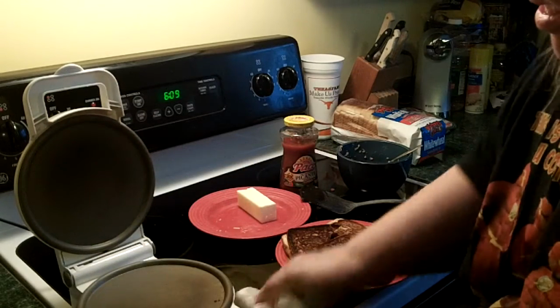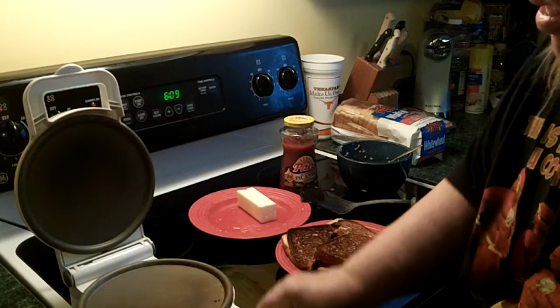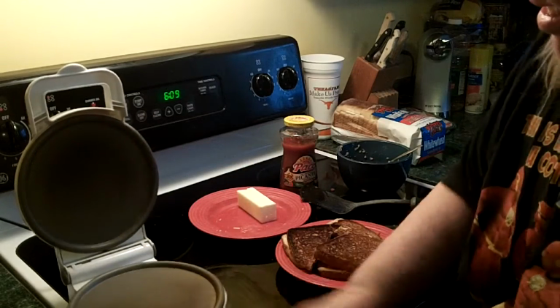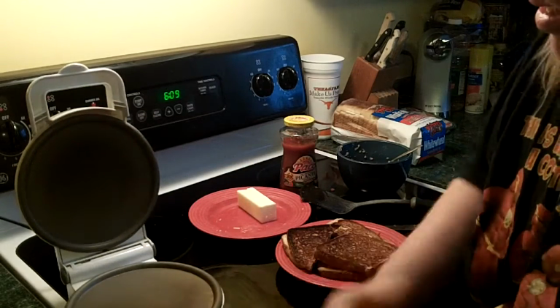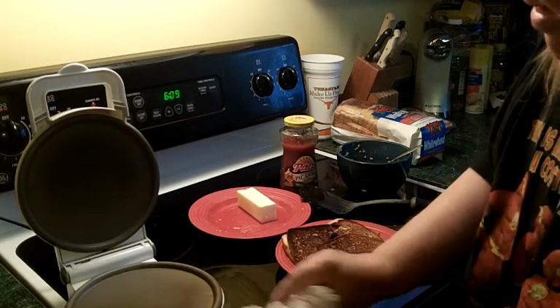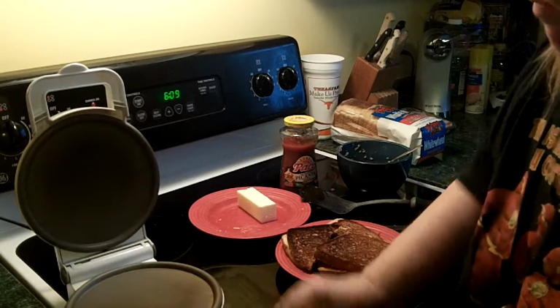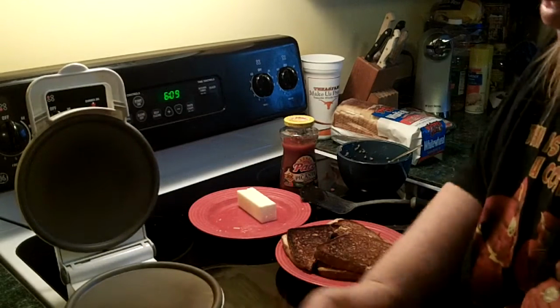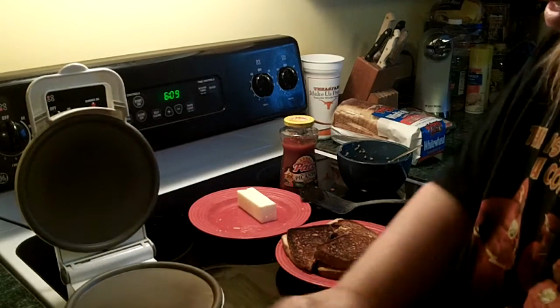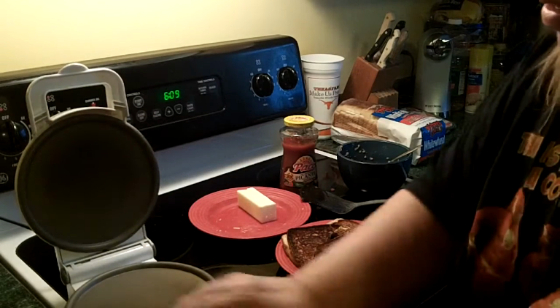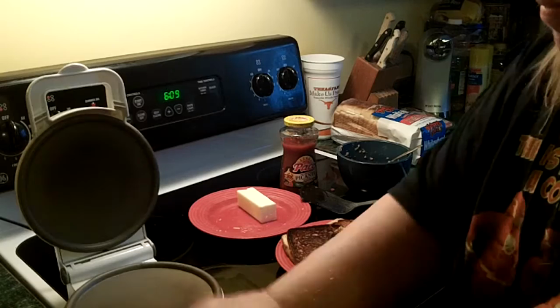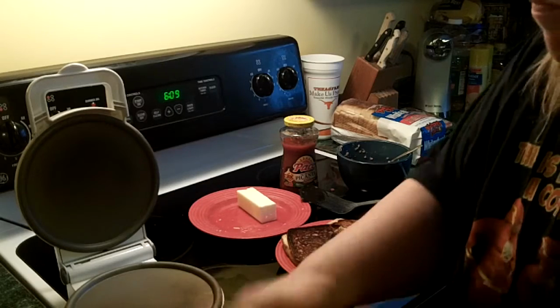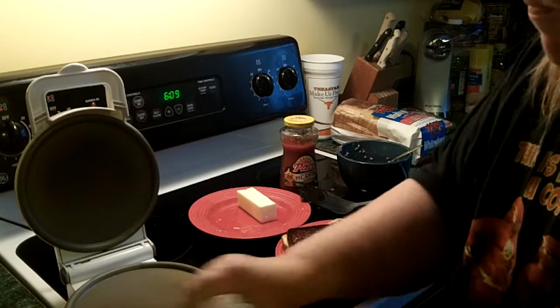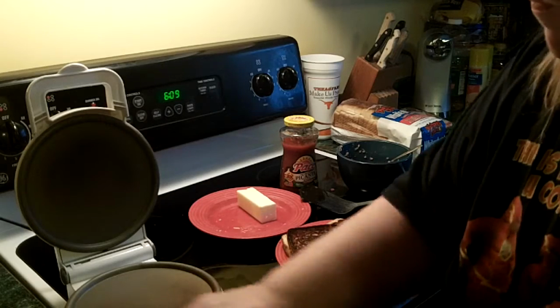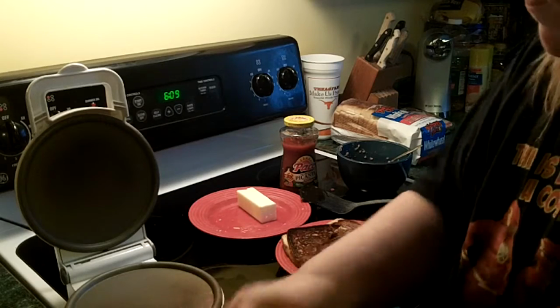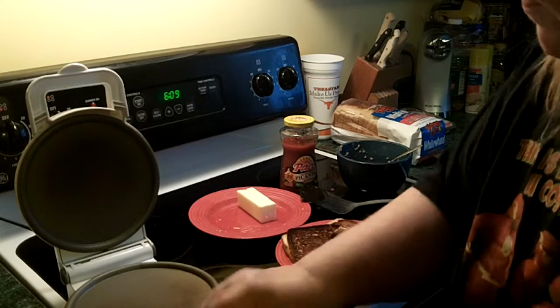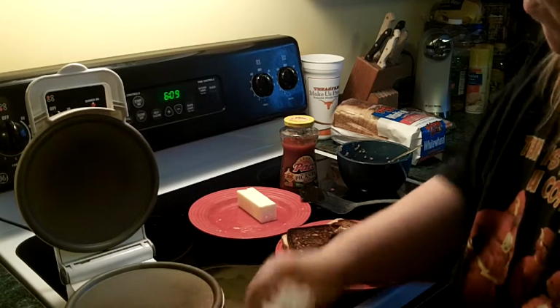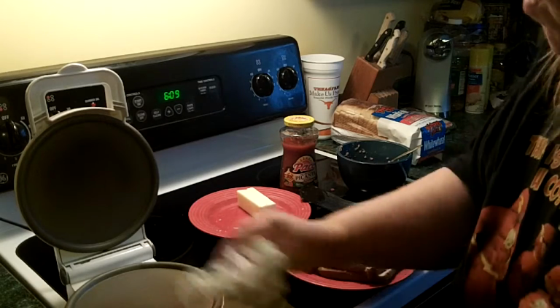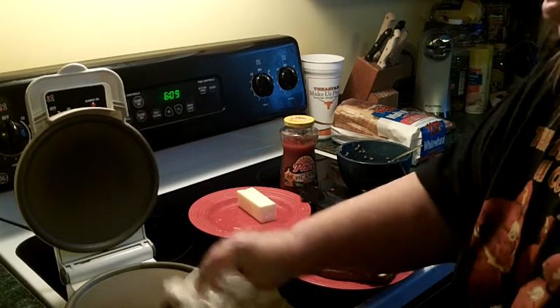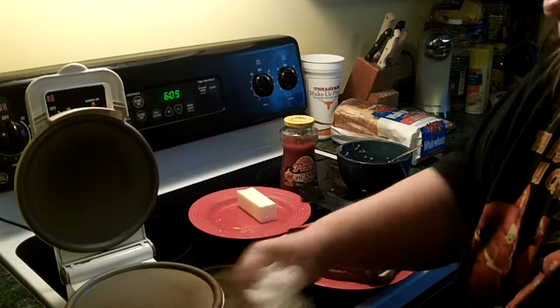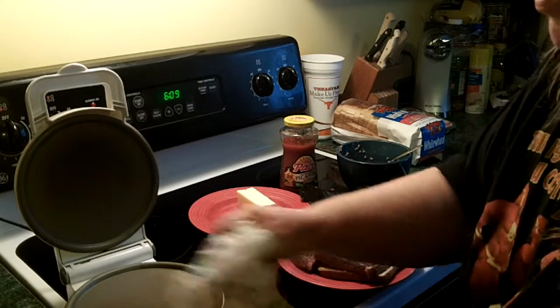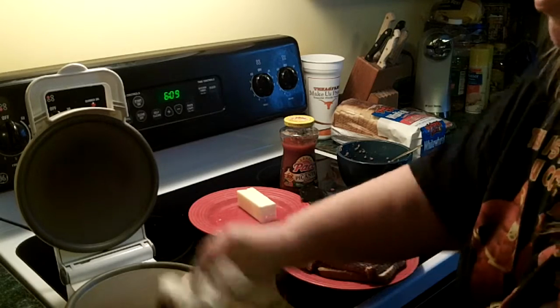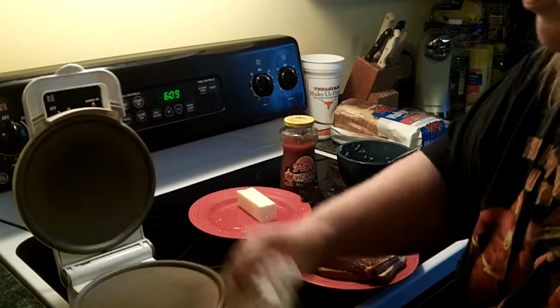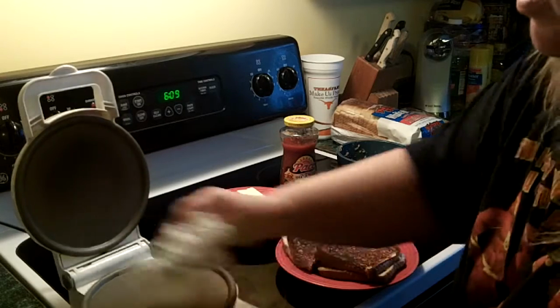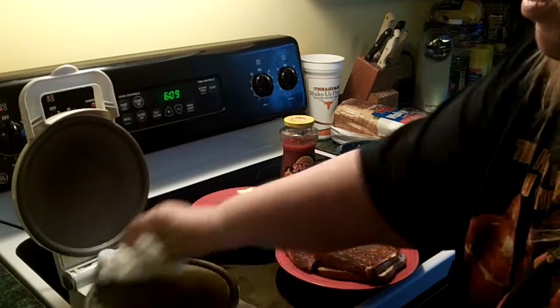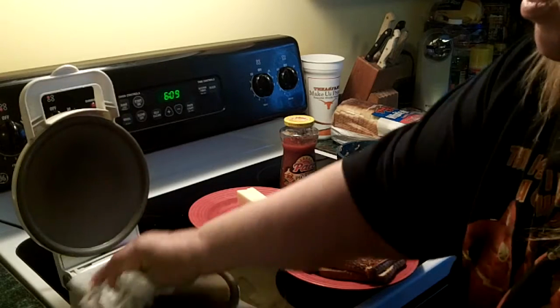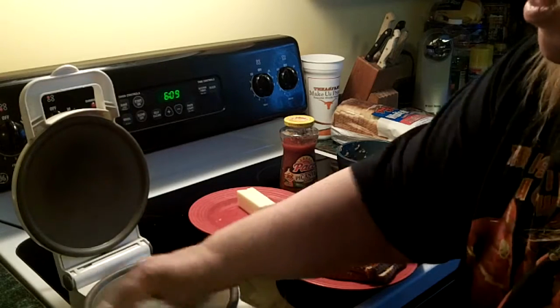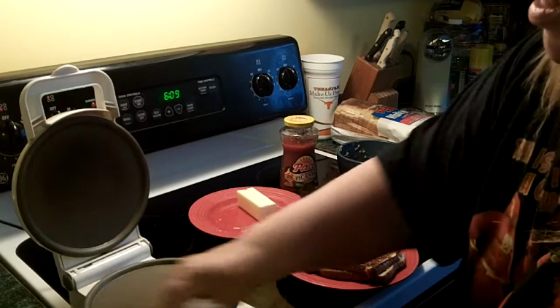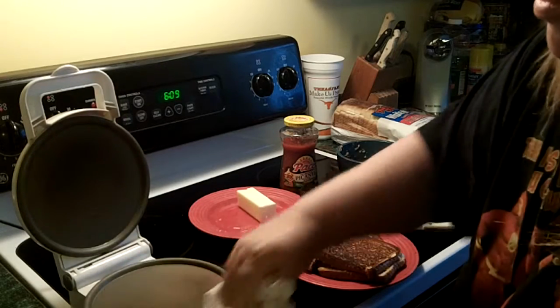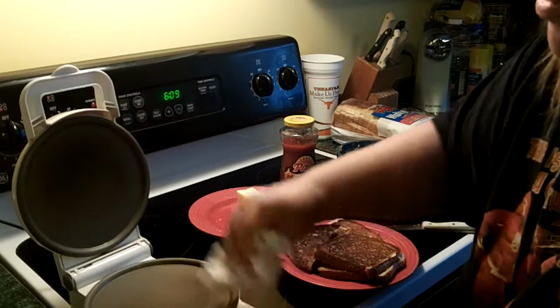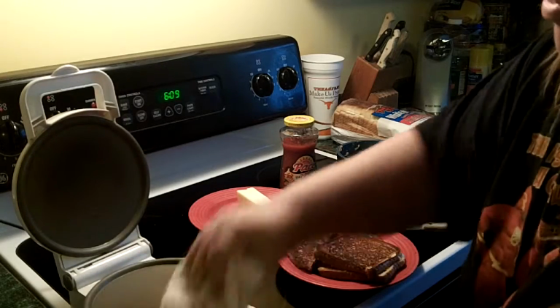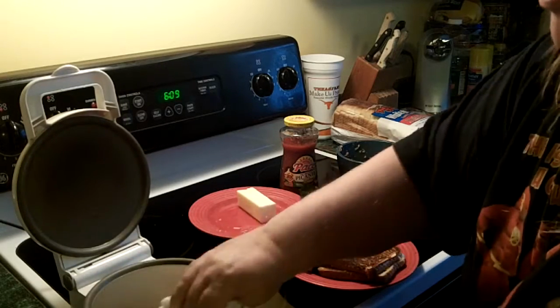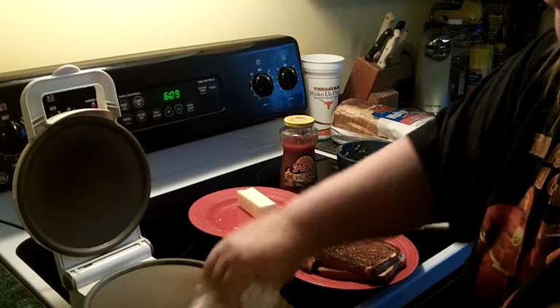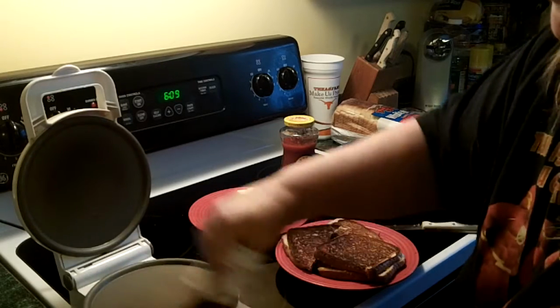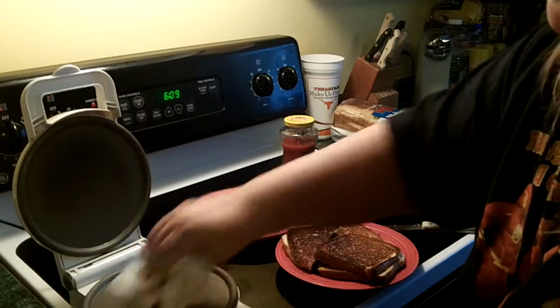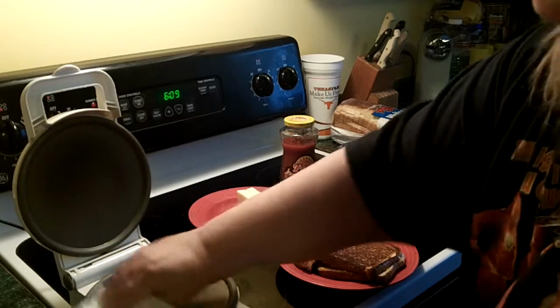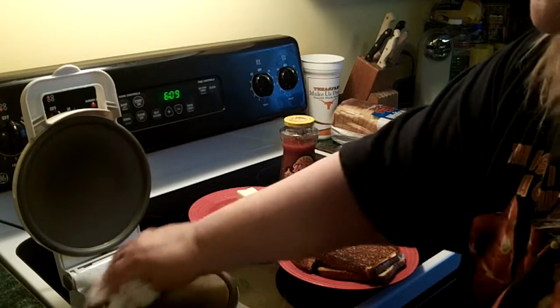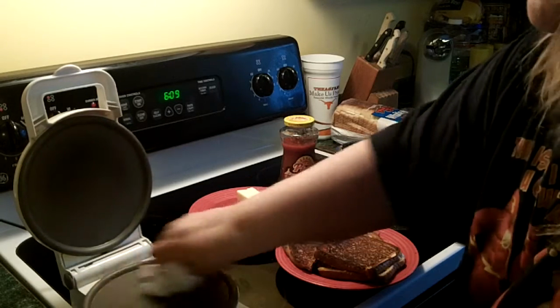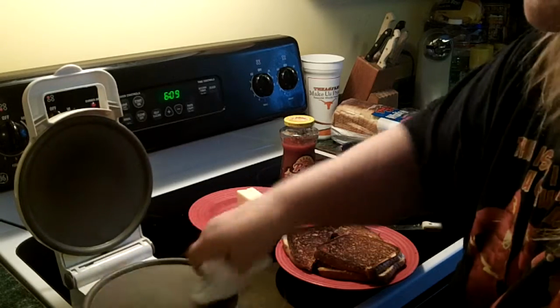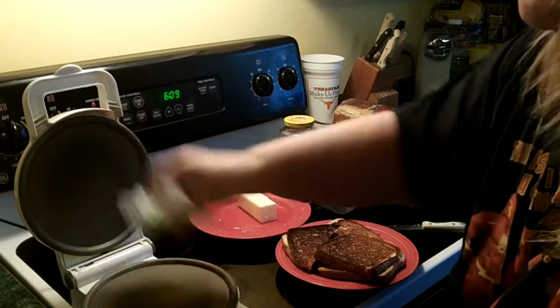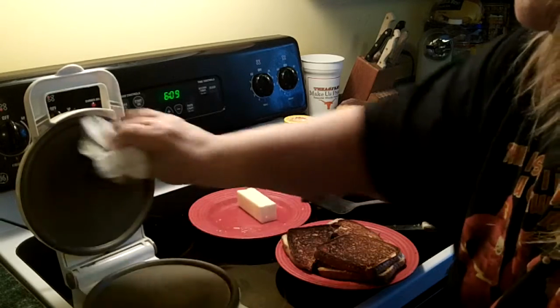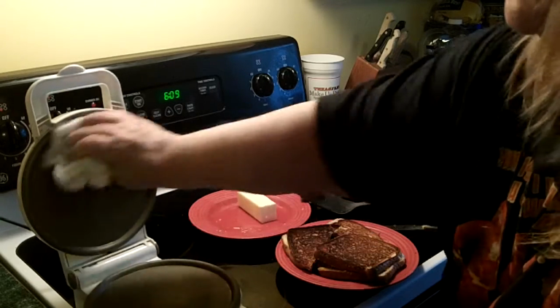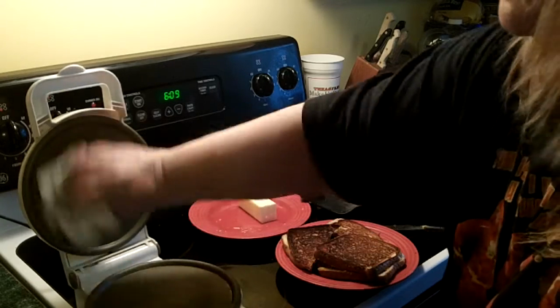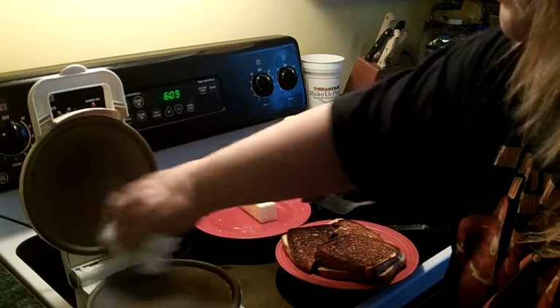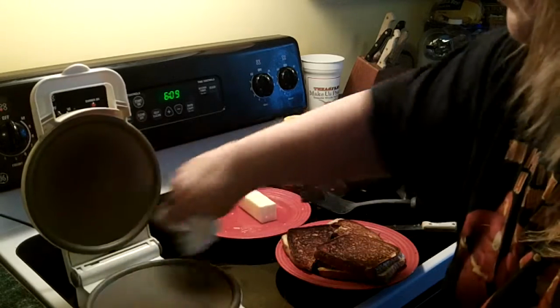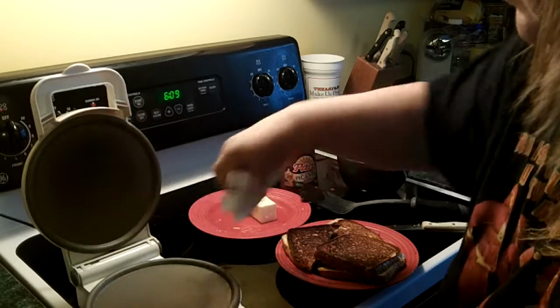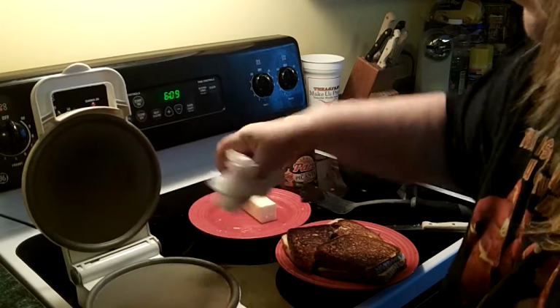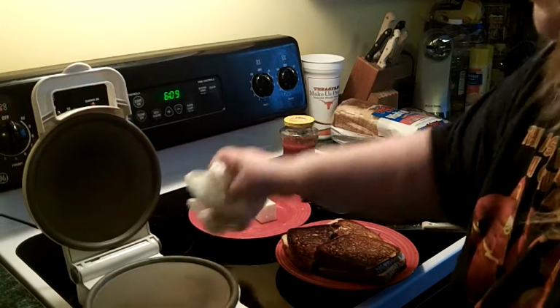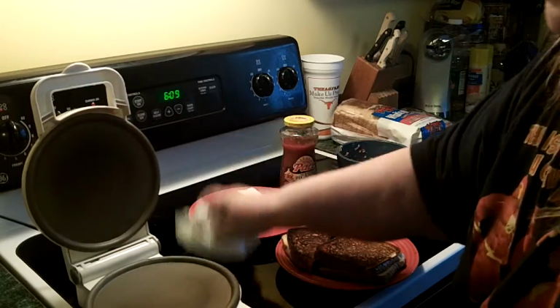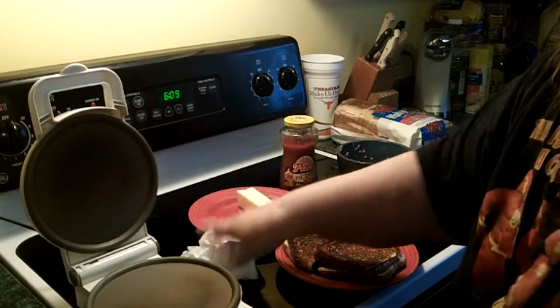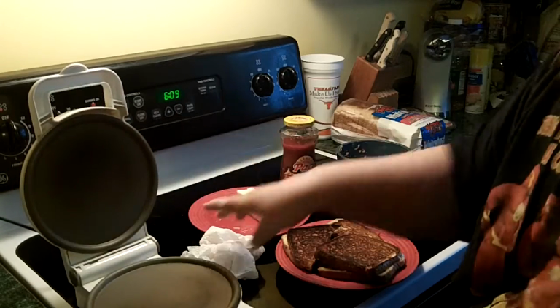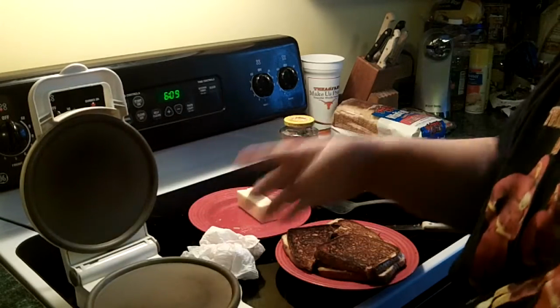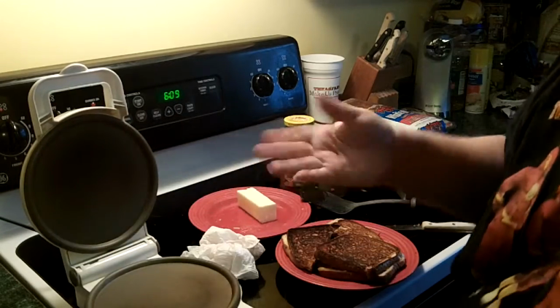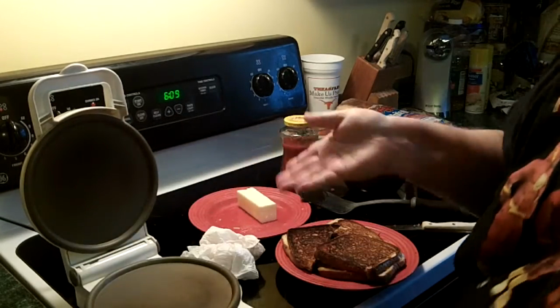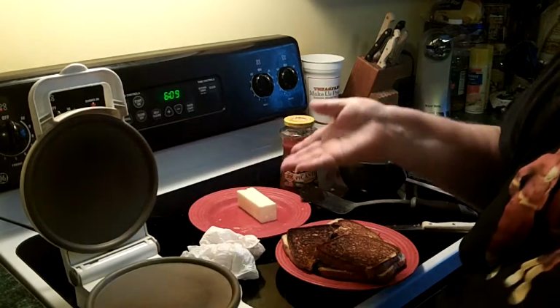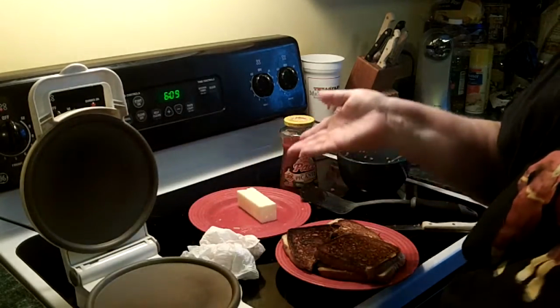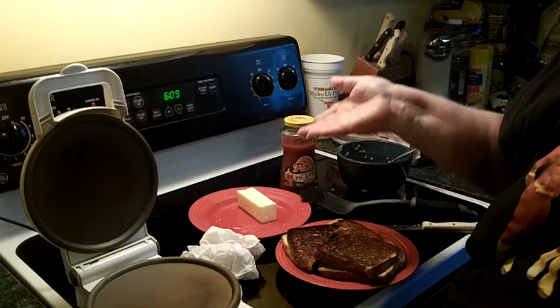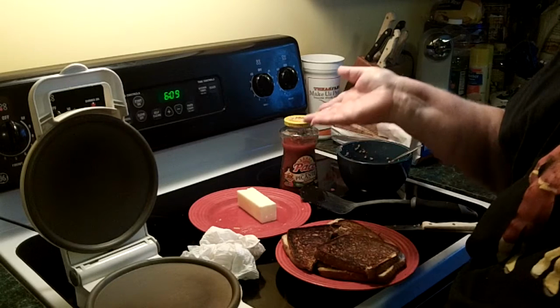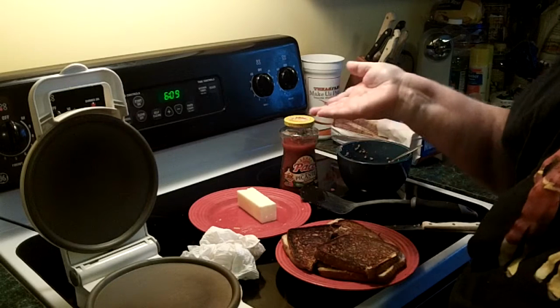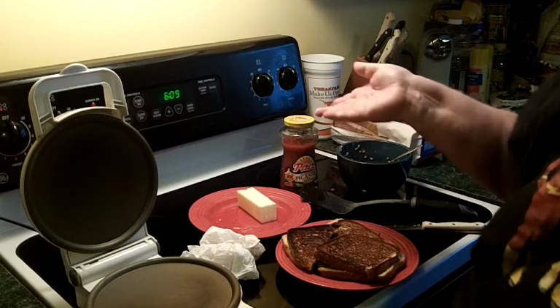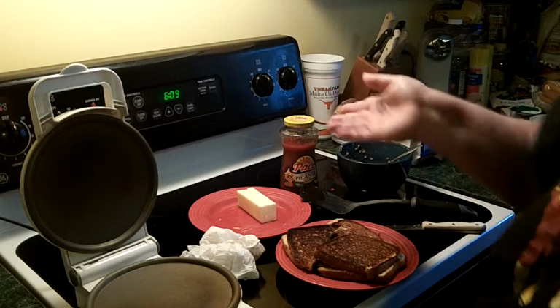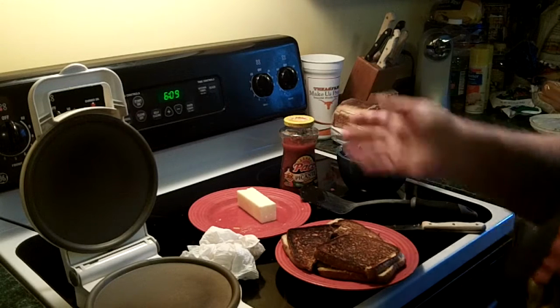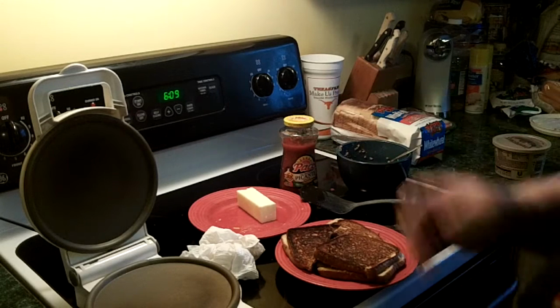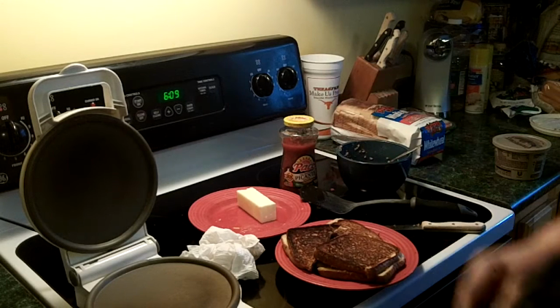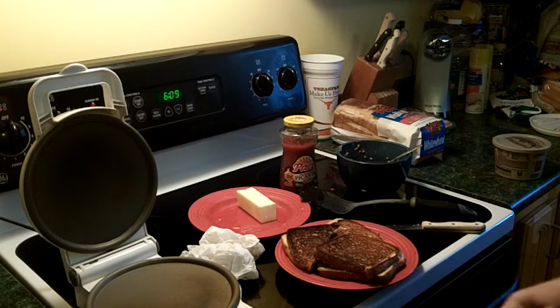You have to get them ready — season them, they call it. And it's ready for my next sandwich. Thanks.